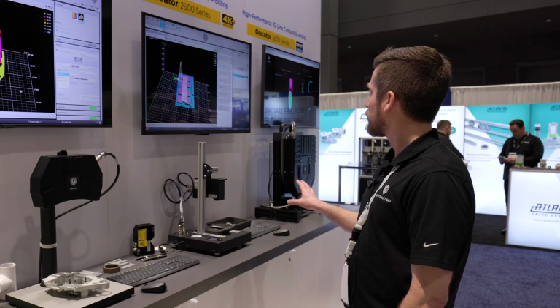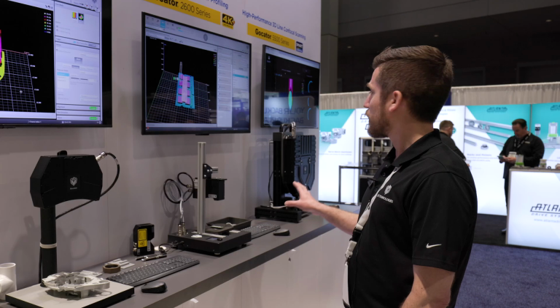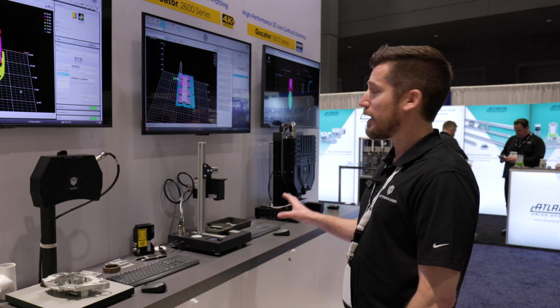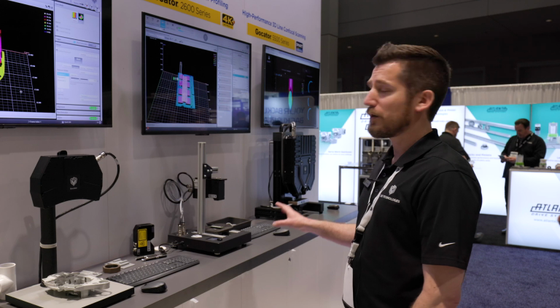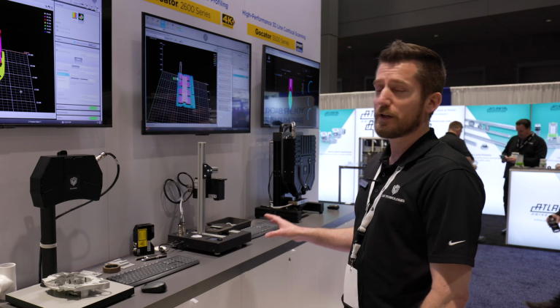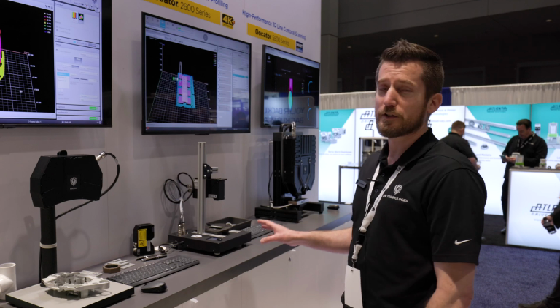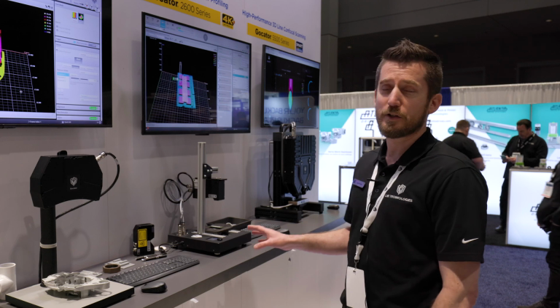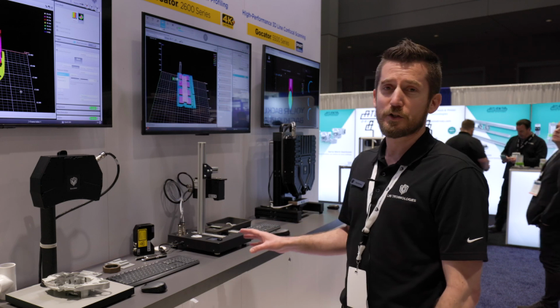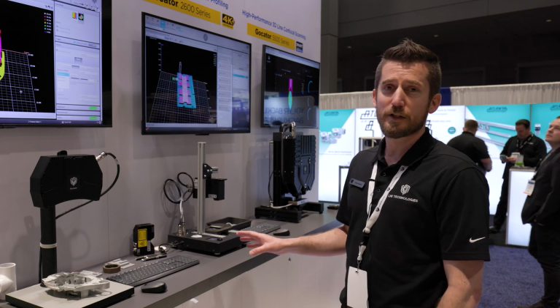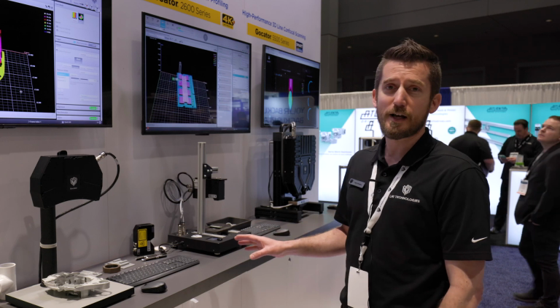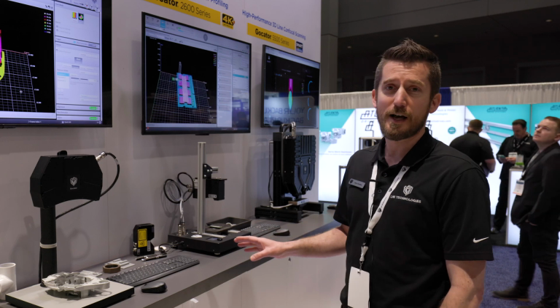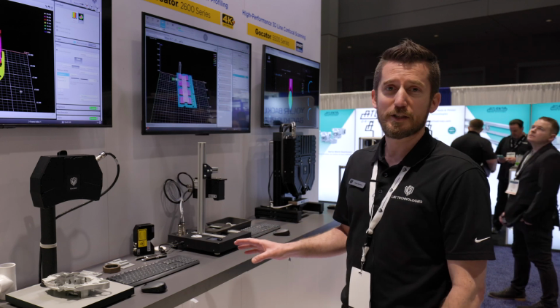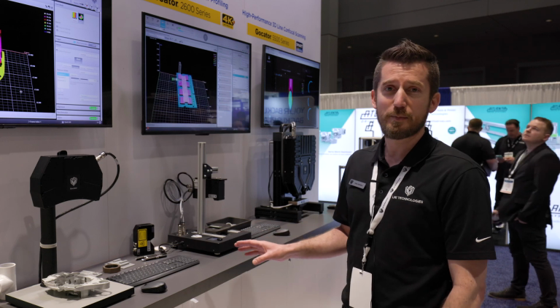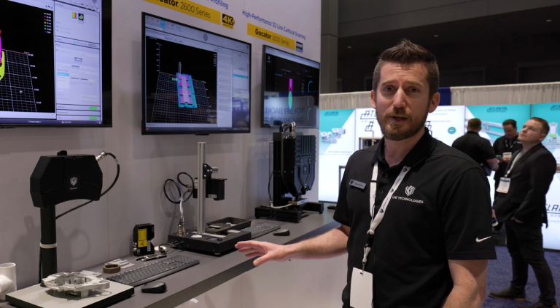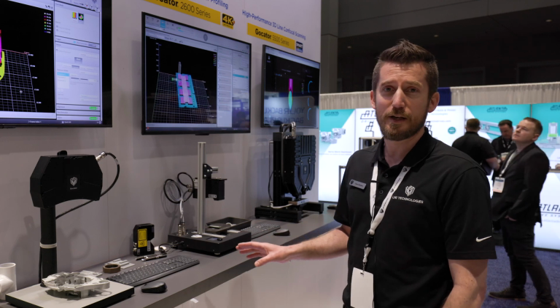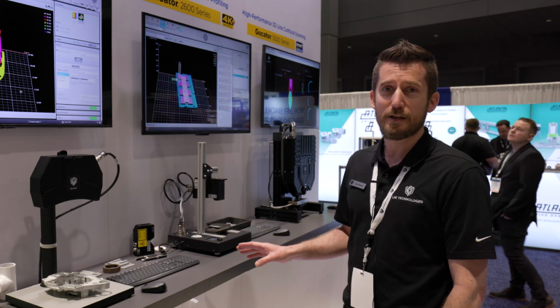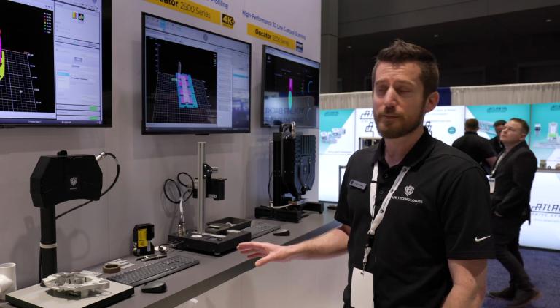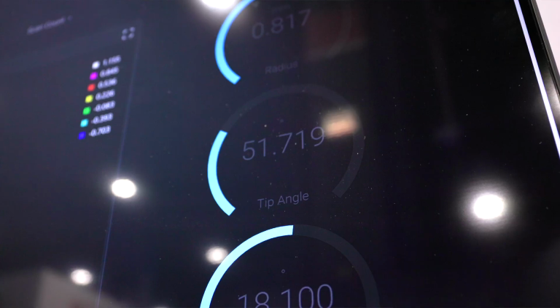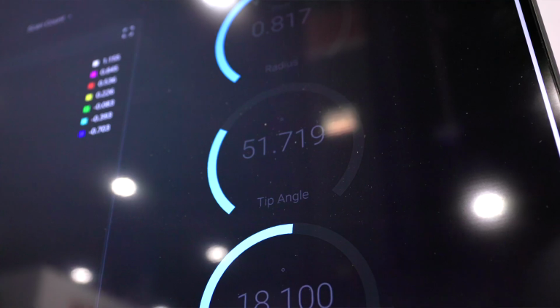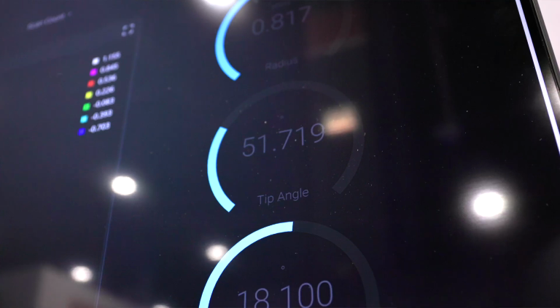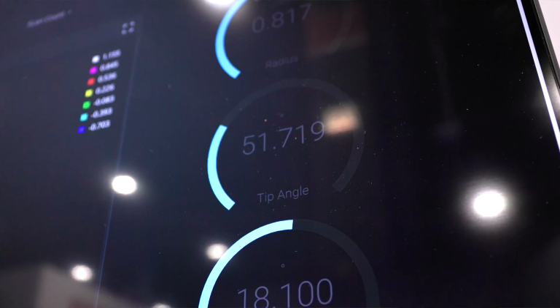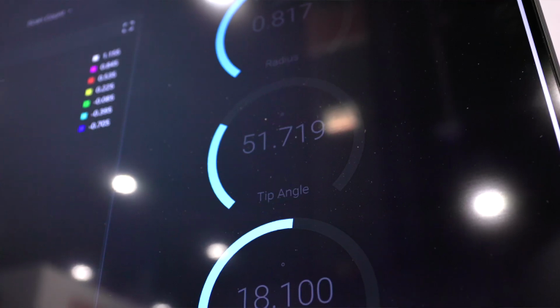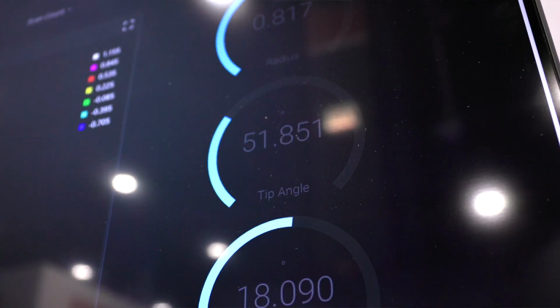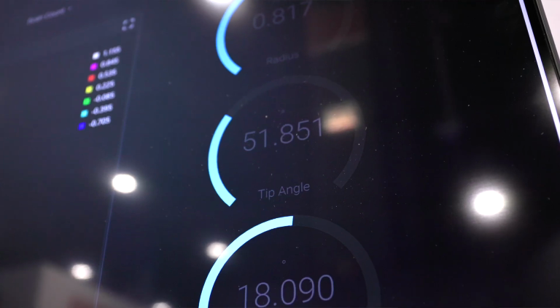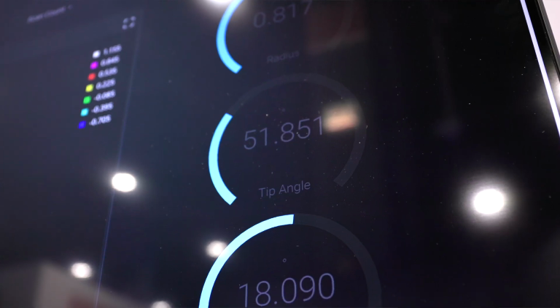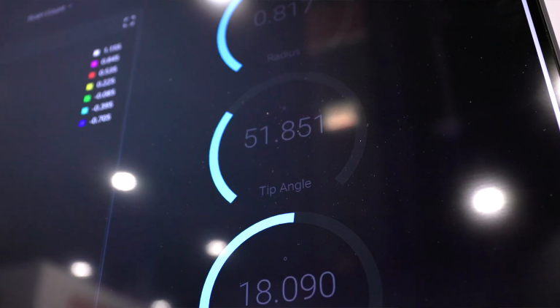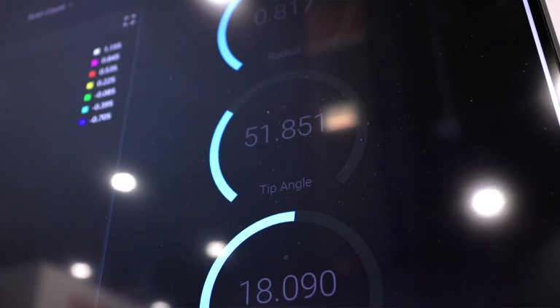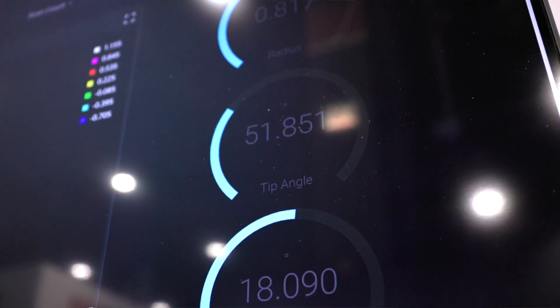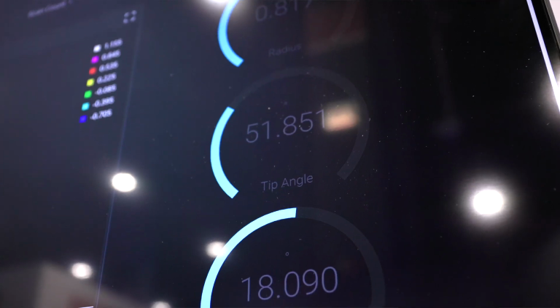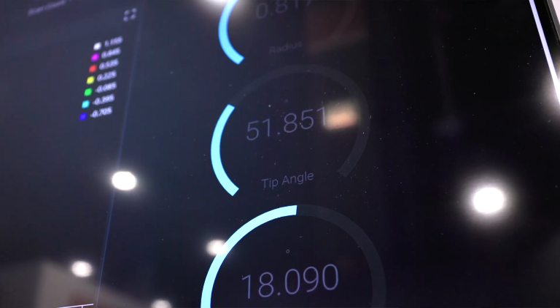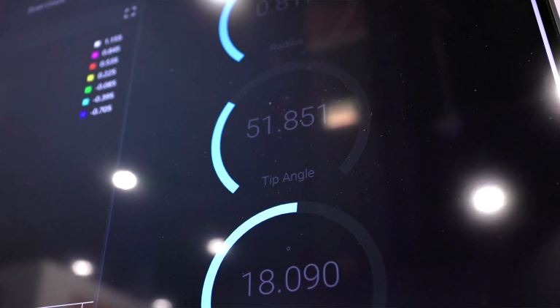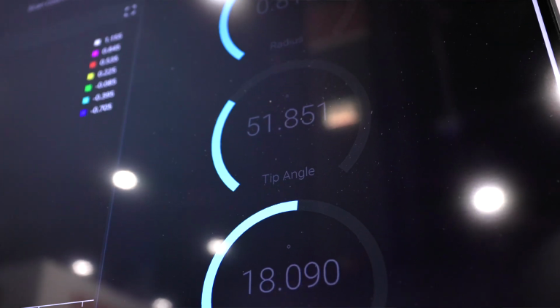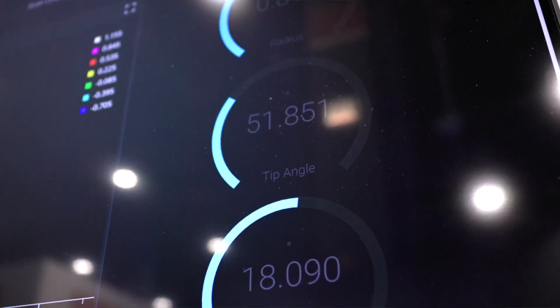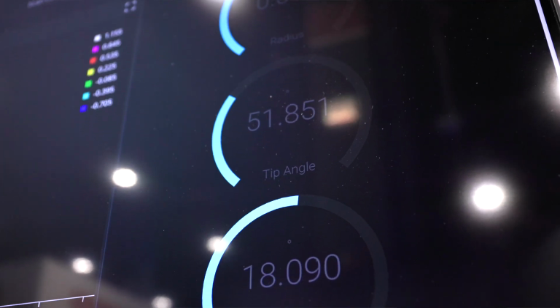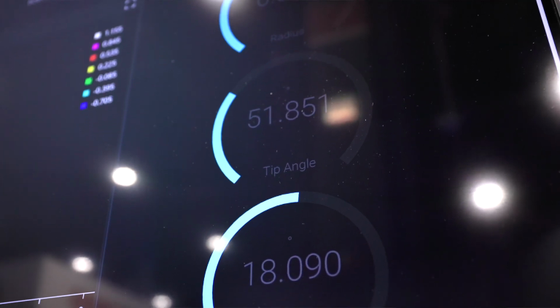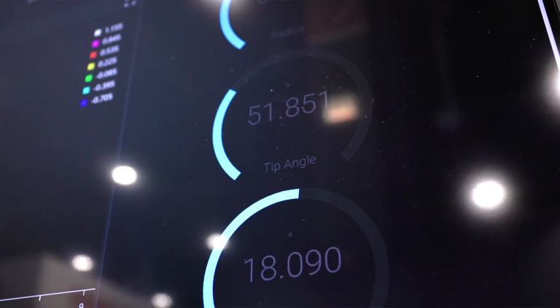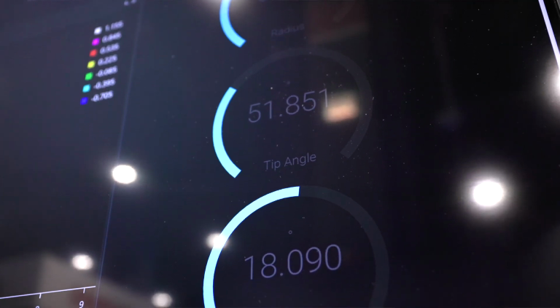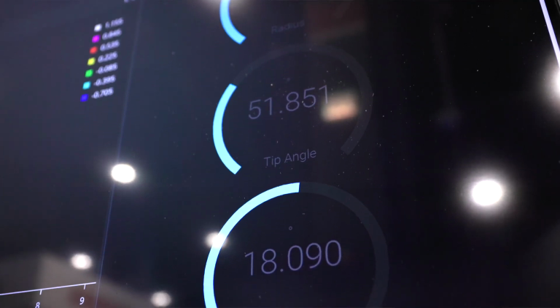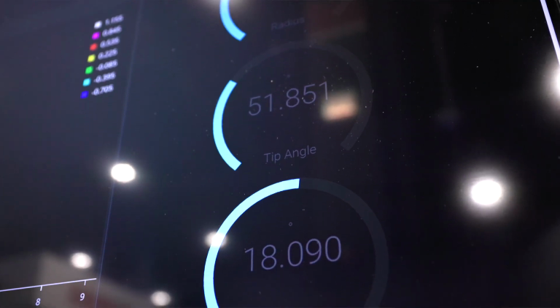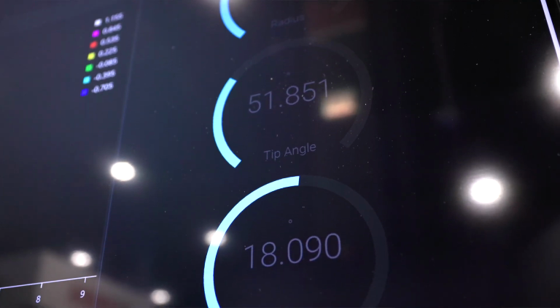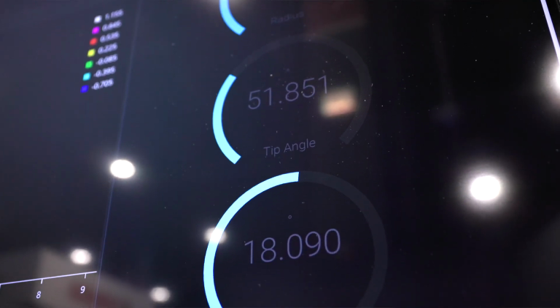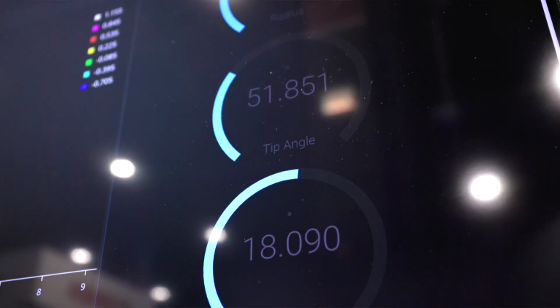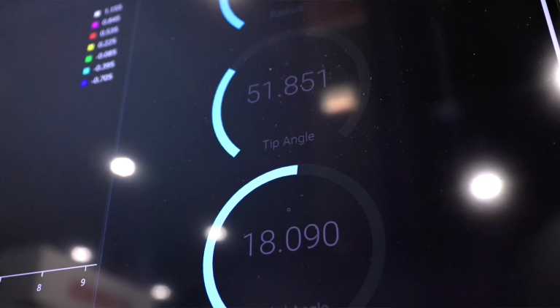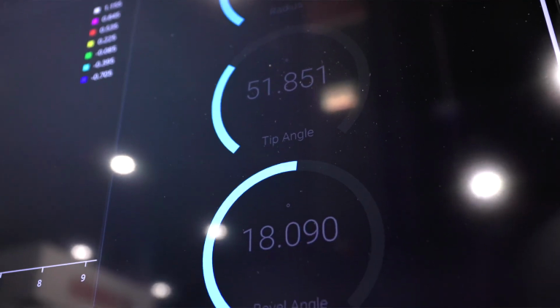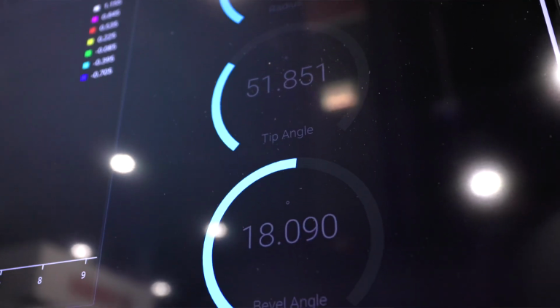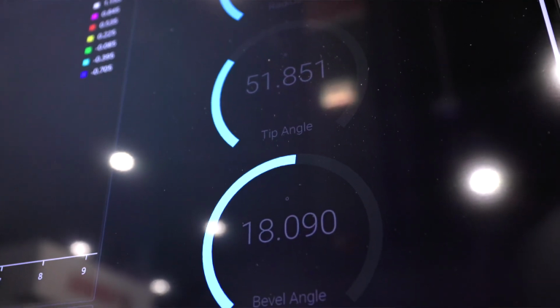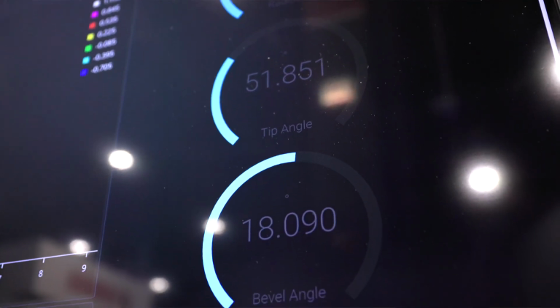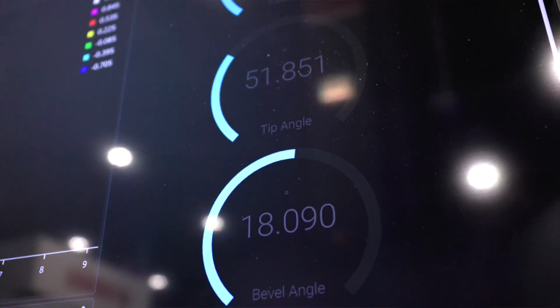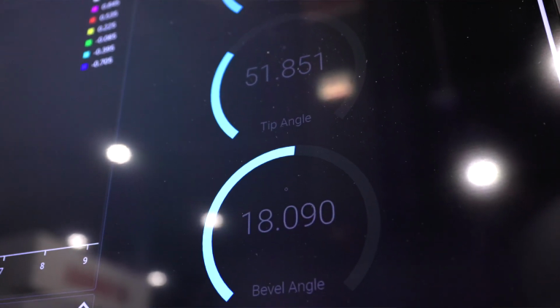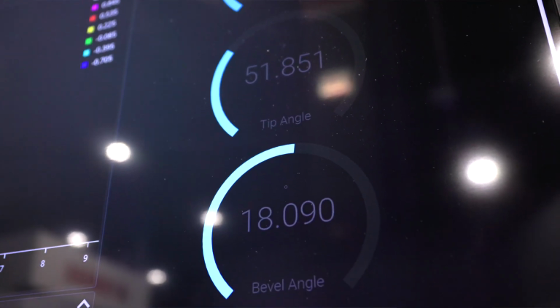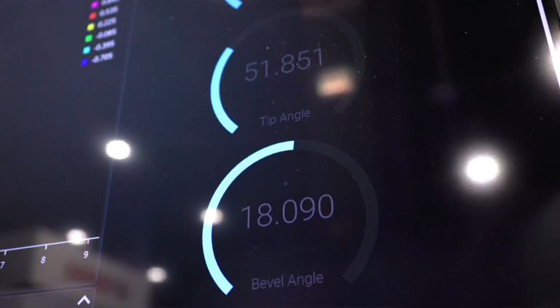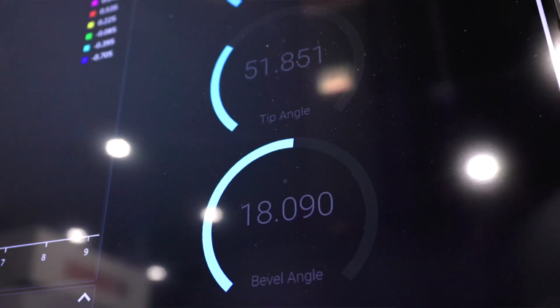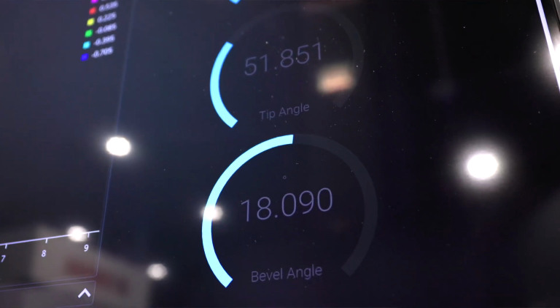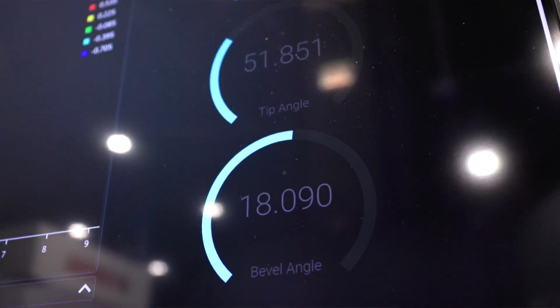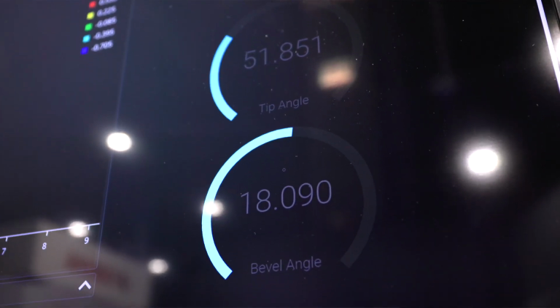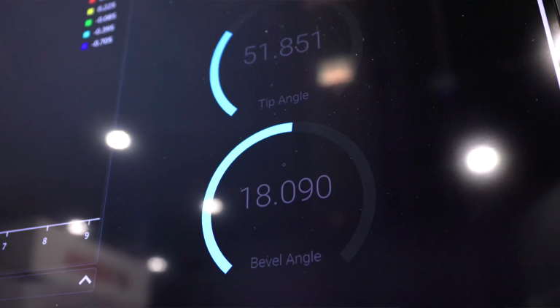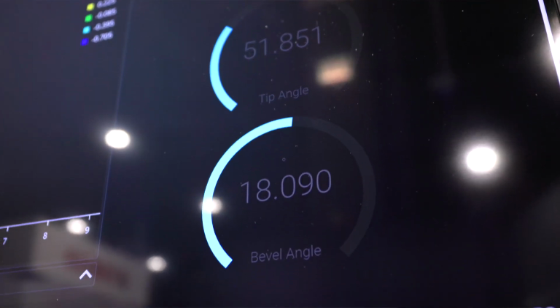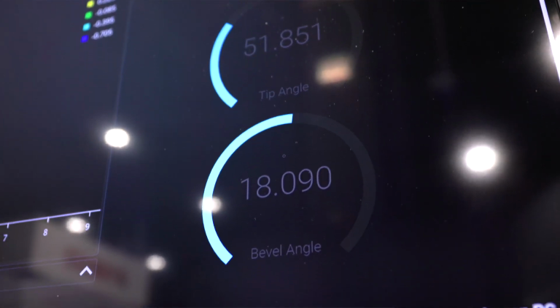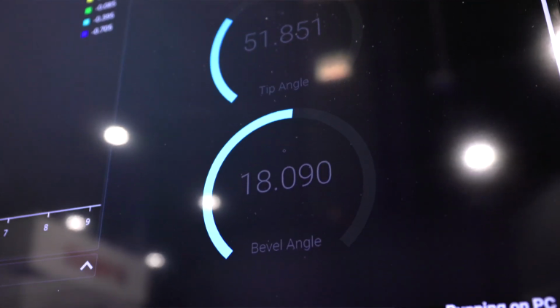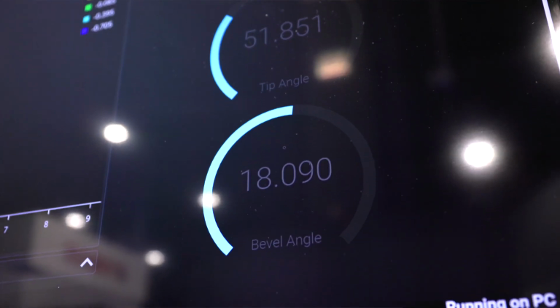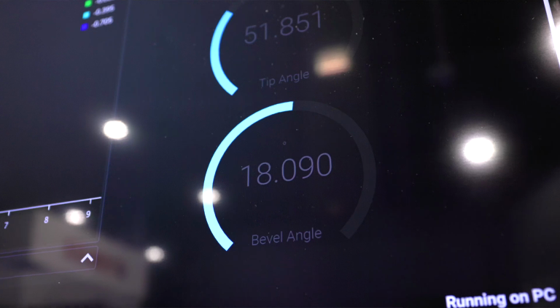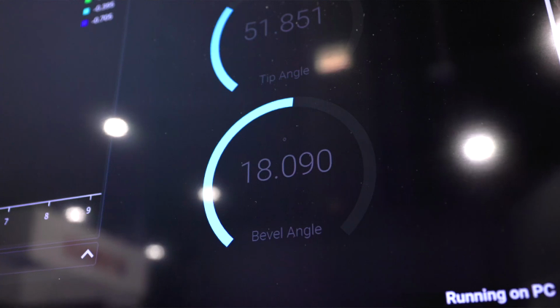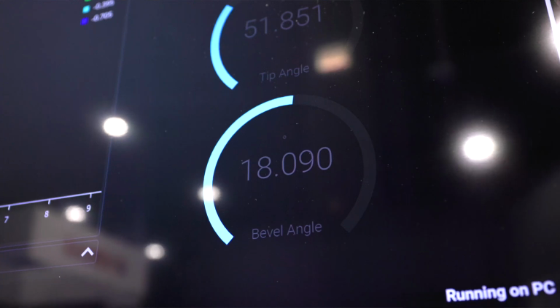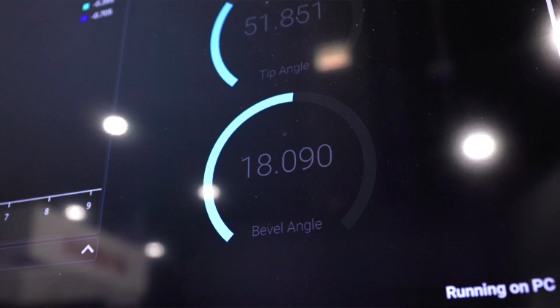Ultra high resolution, high speed. It's also using our GoPixel software and displaying the UI functionality and dashboard.